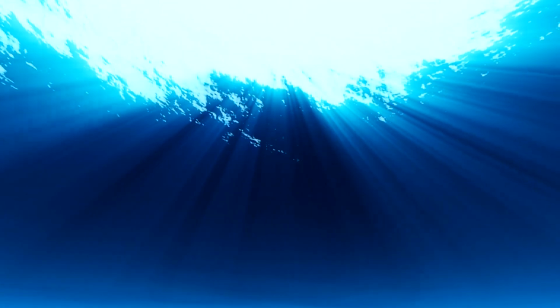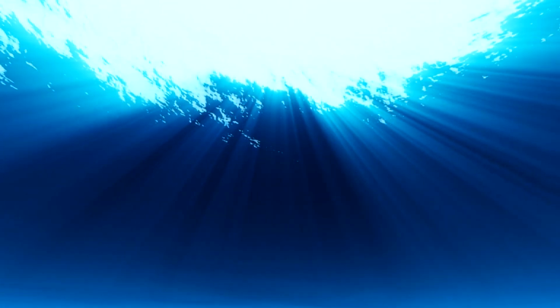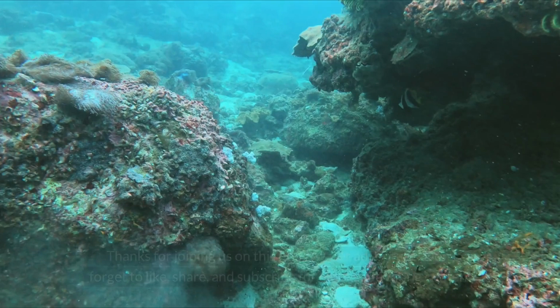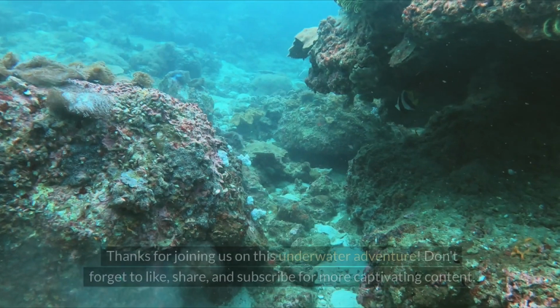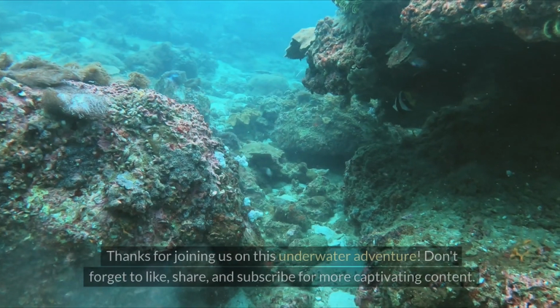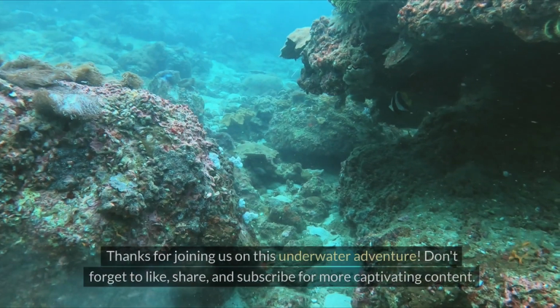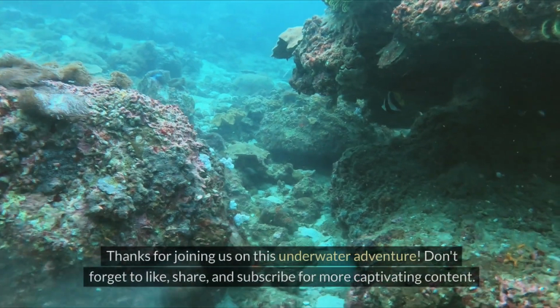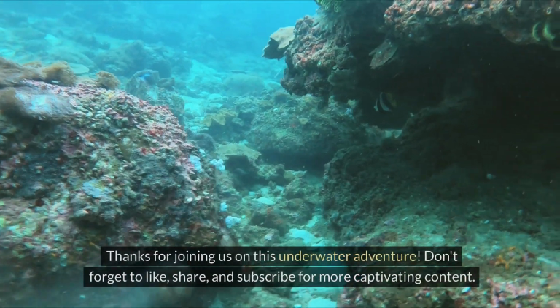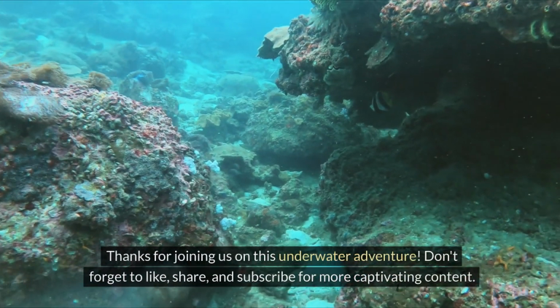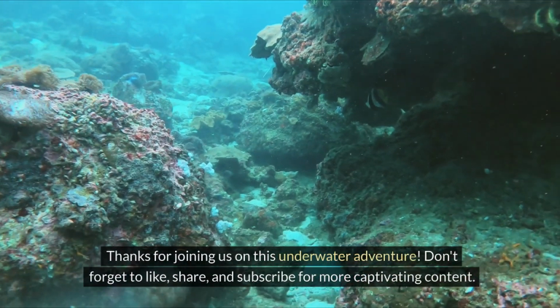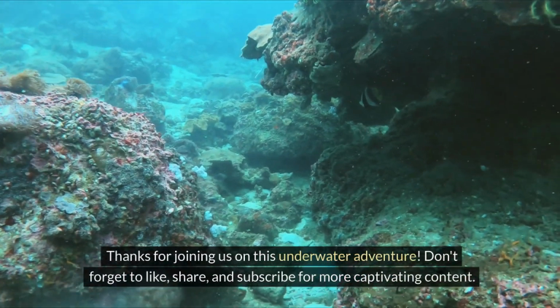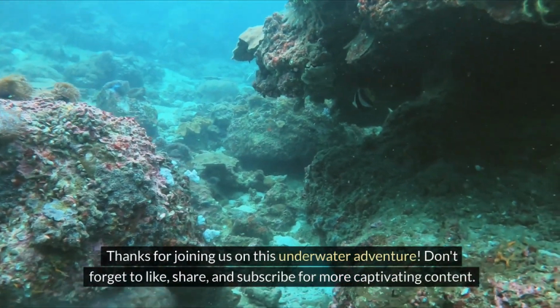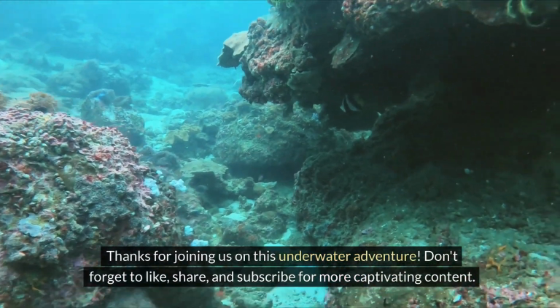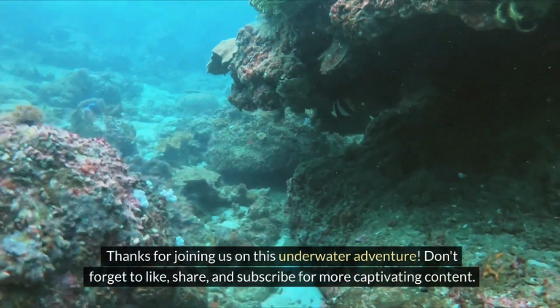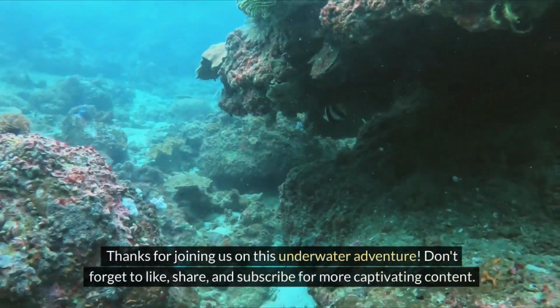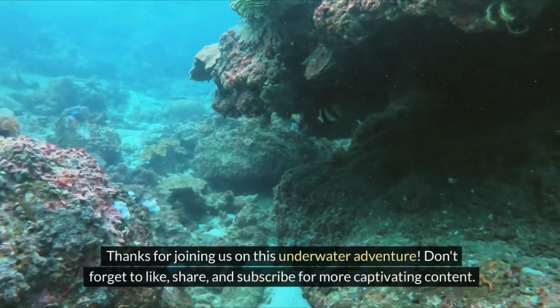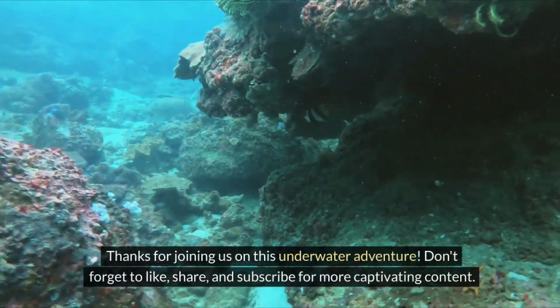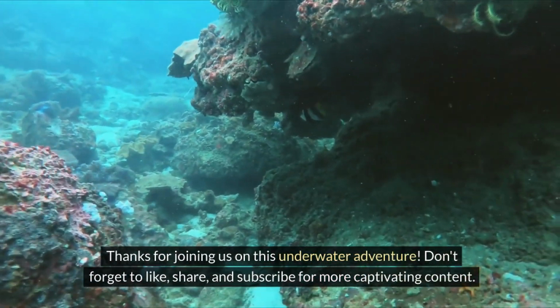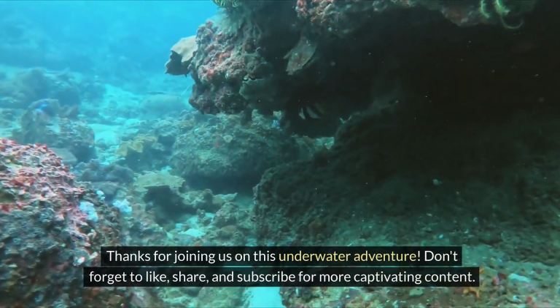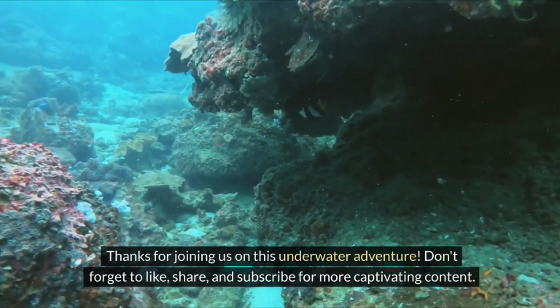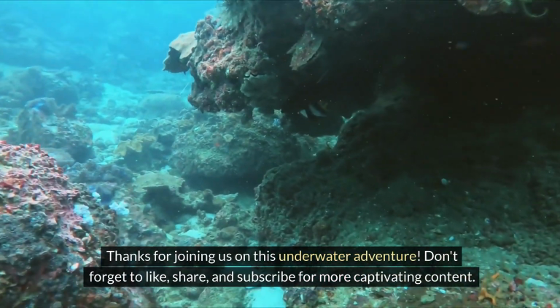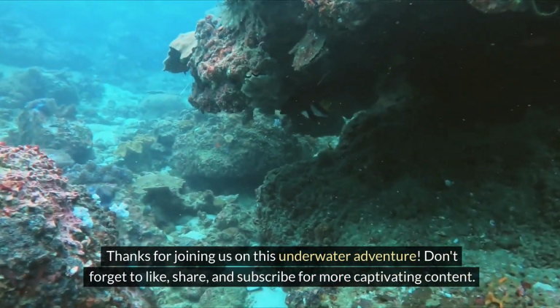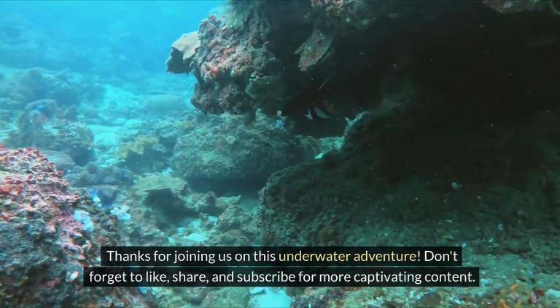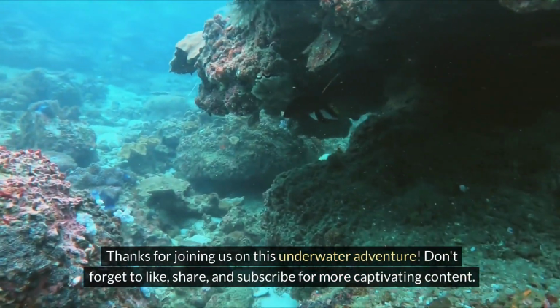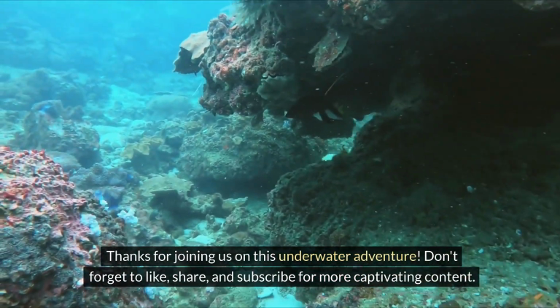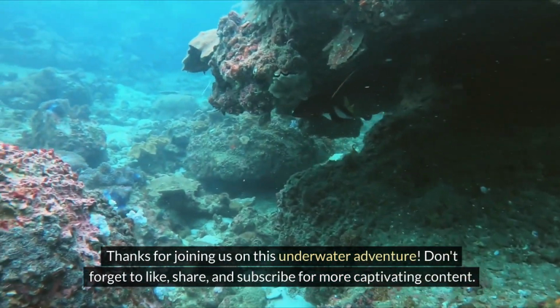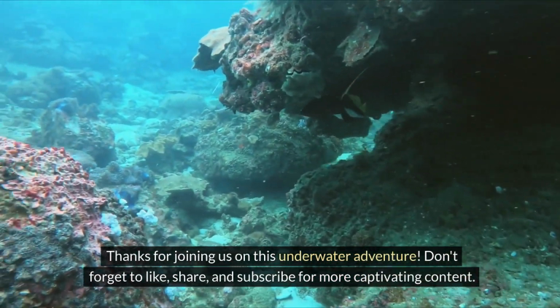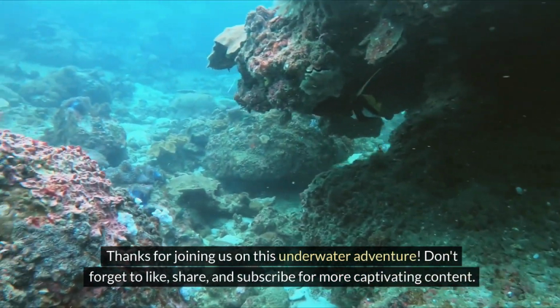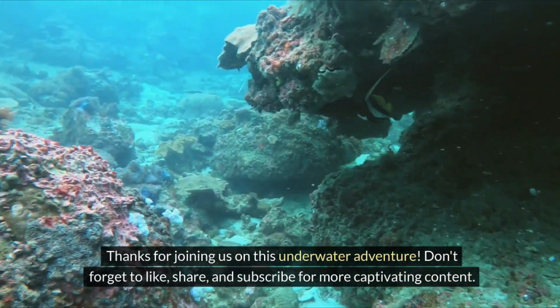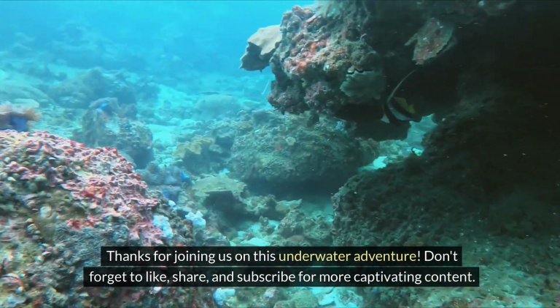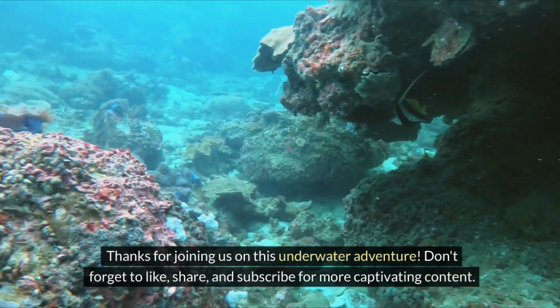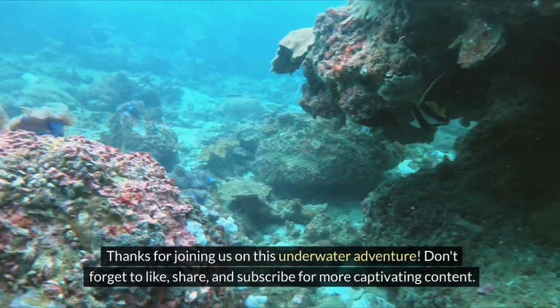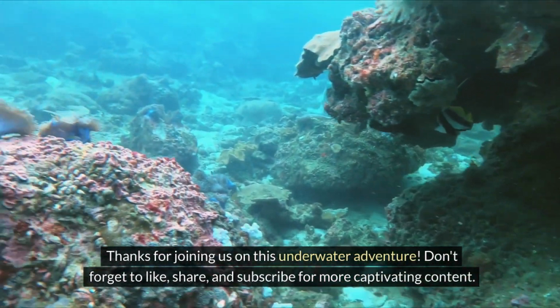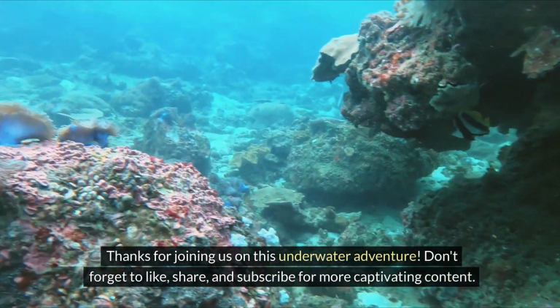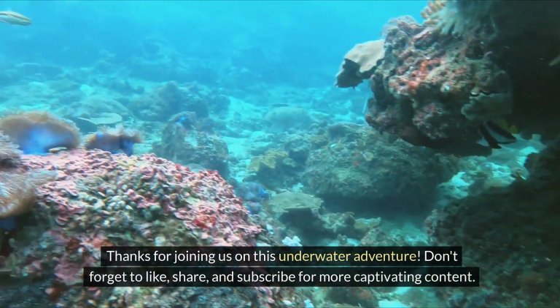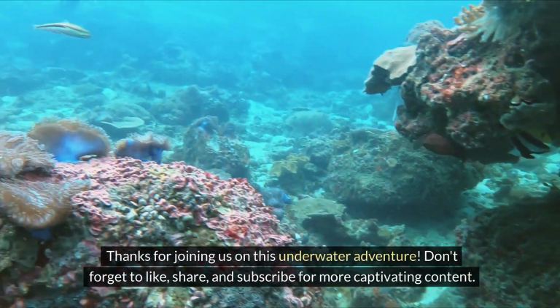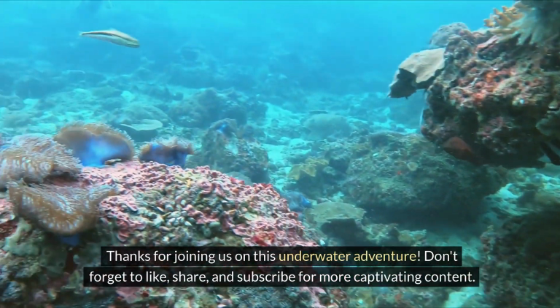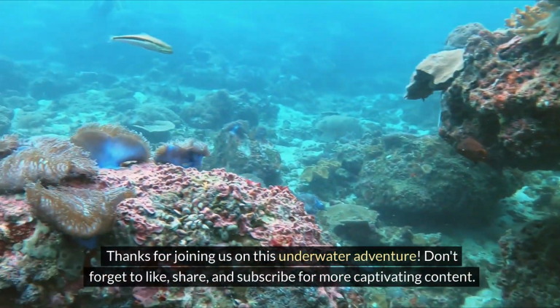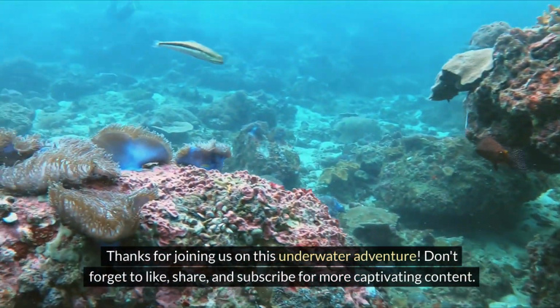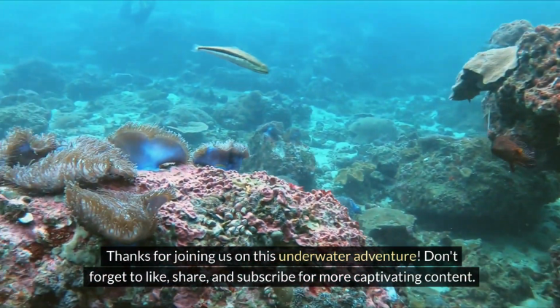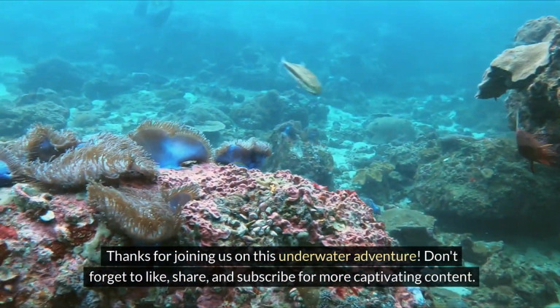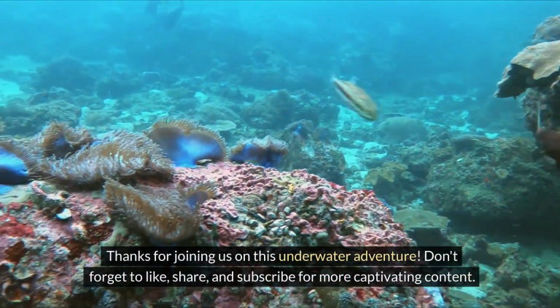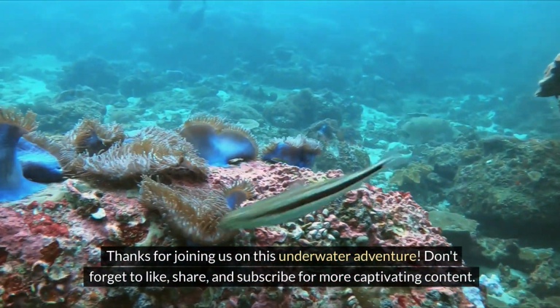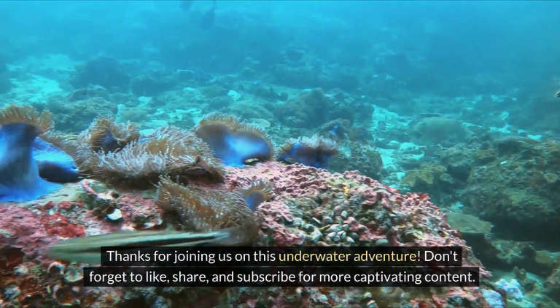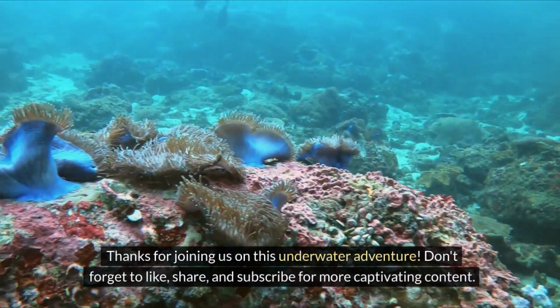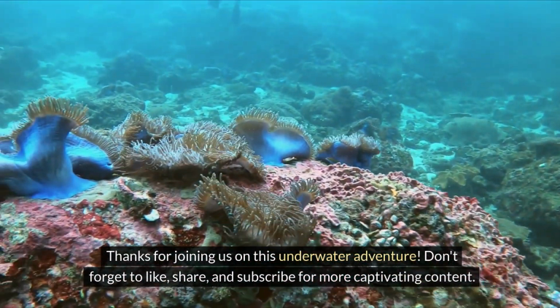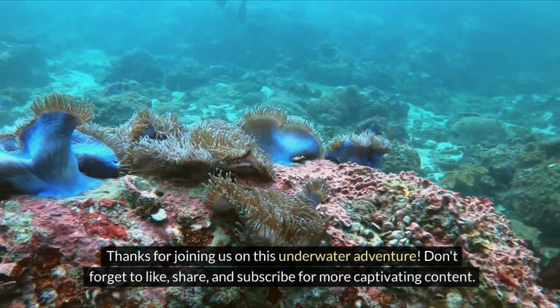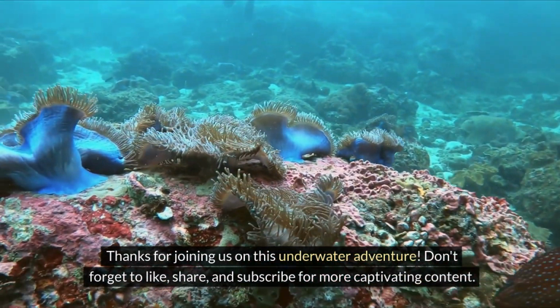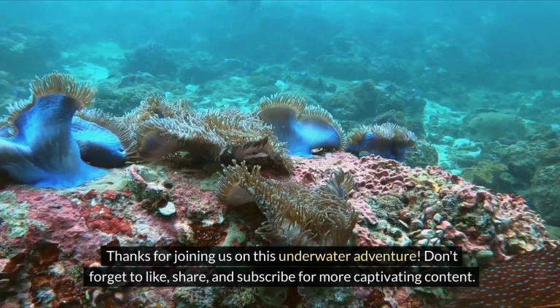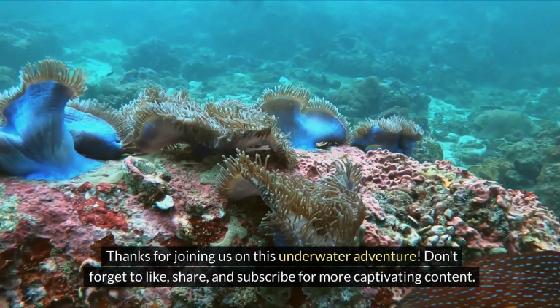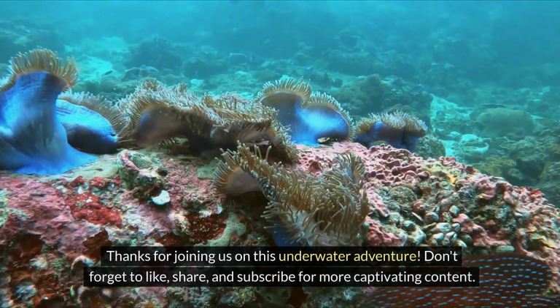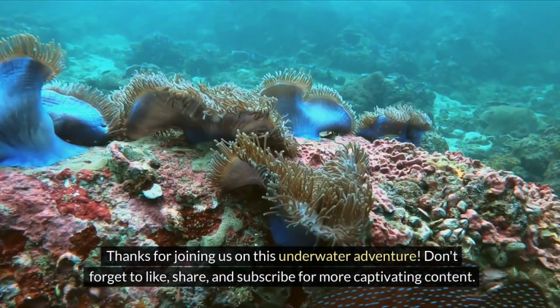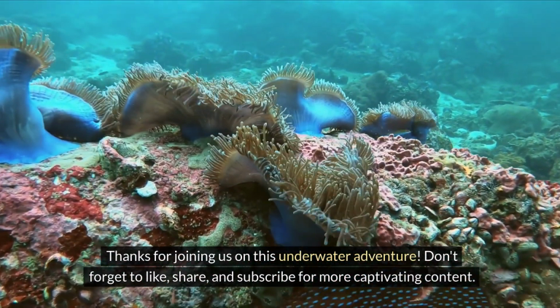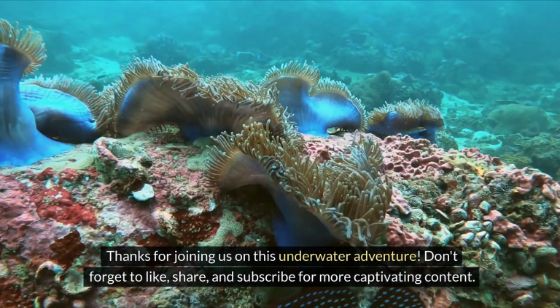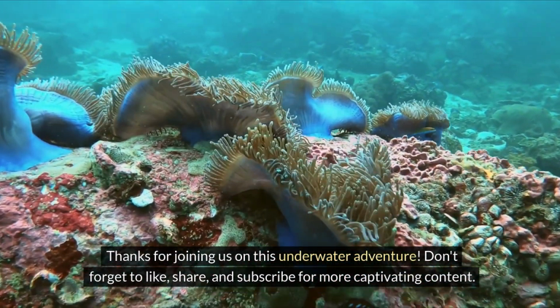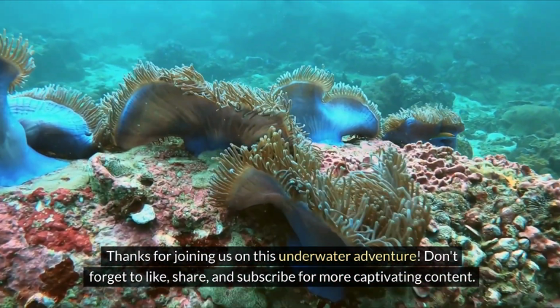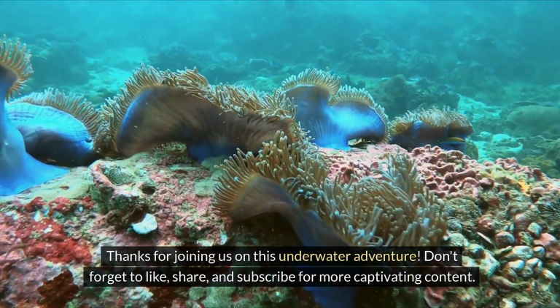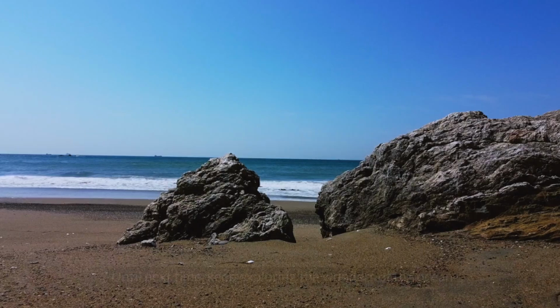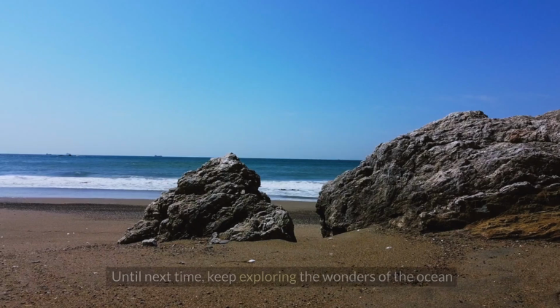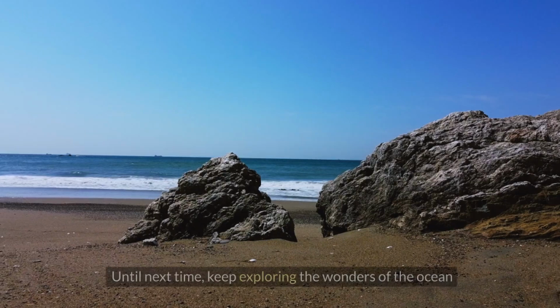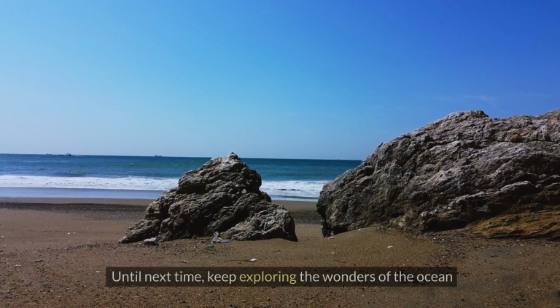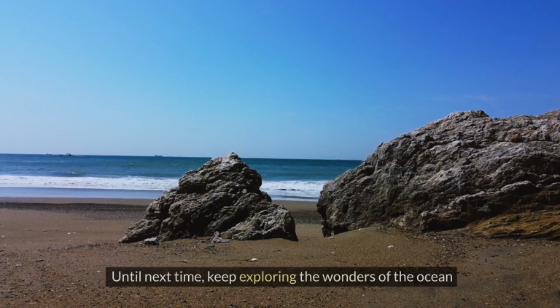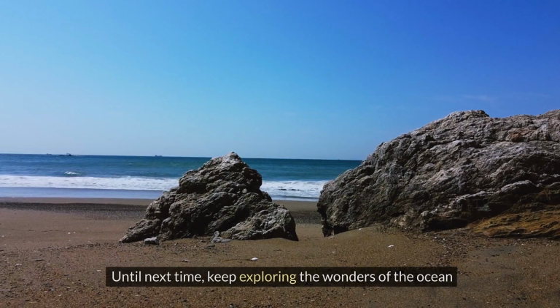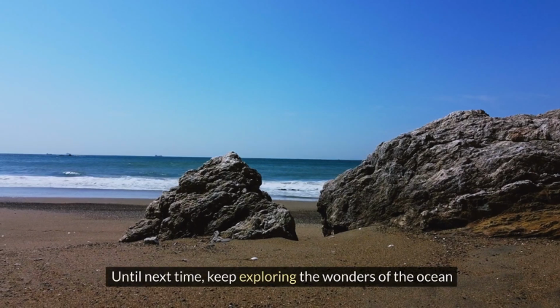Thanks for joining us on this underwater adventure. Don't forget to like, share, and subscribe for more captivating content. Until next time, keep exploring the wonders of the ocean.